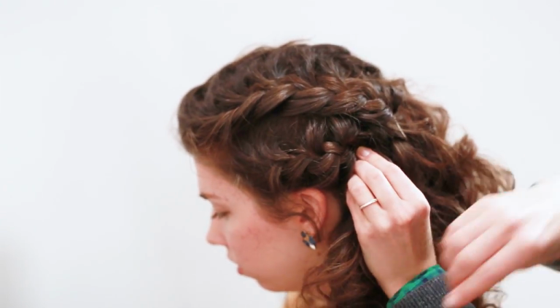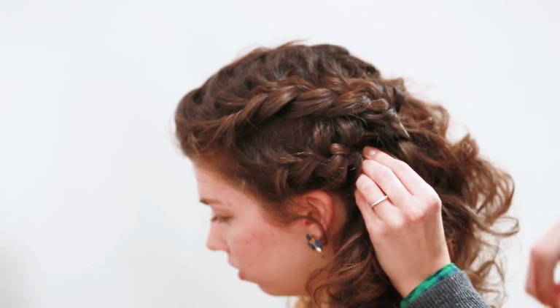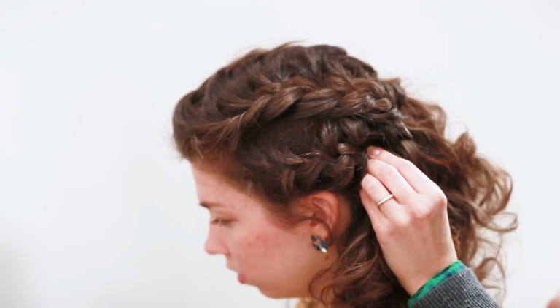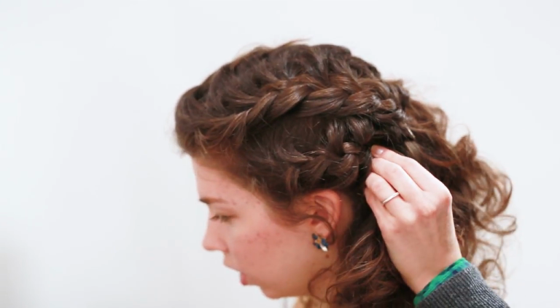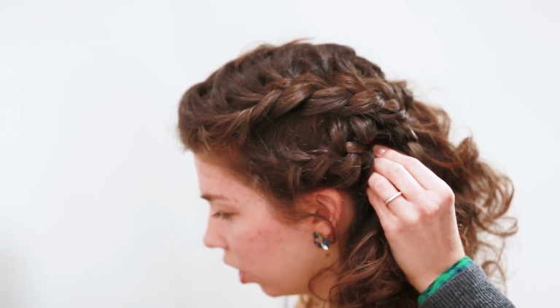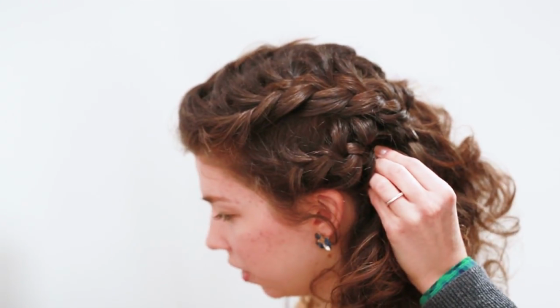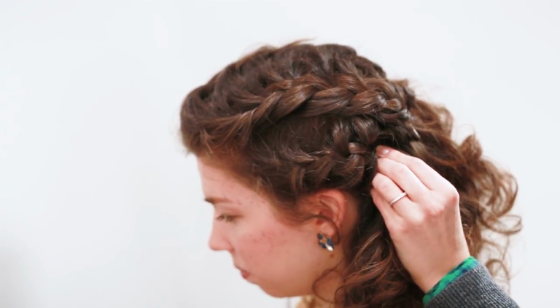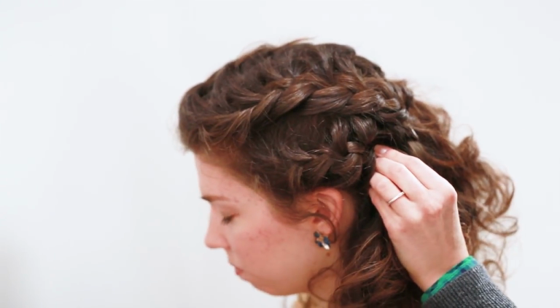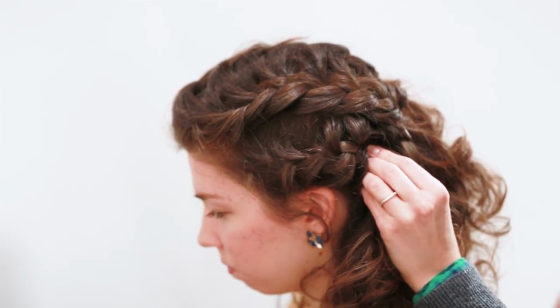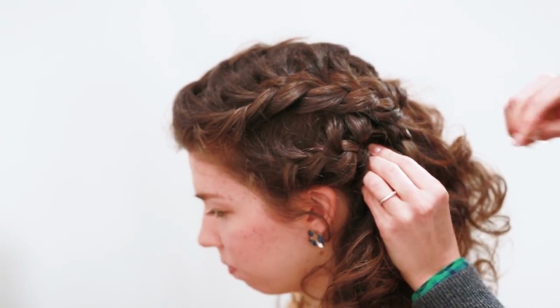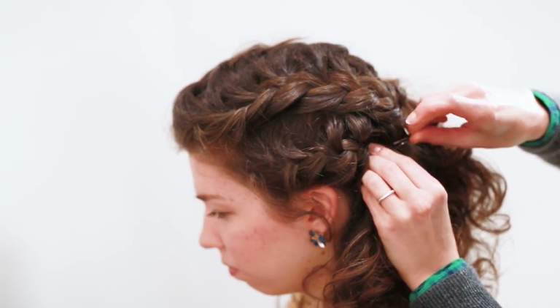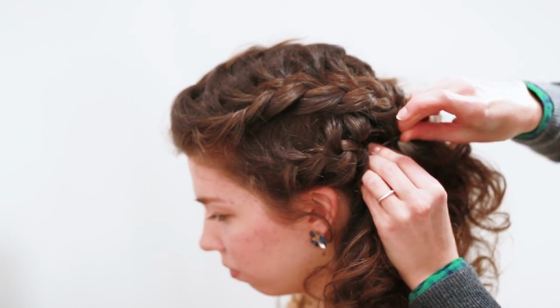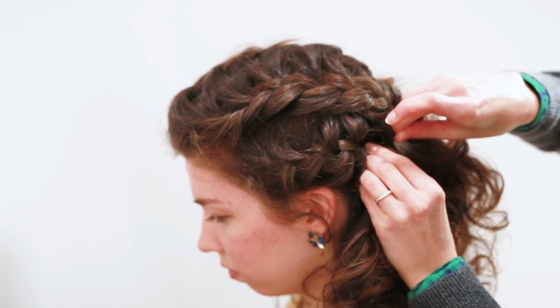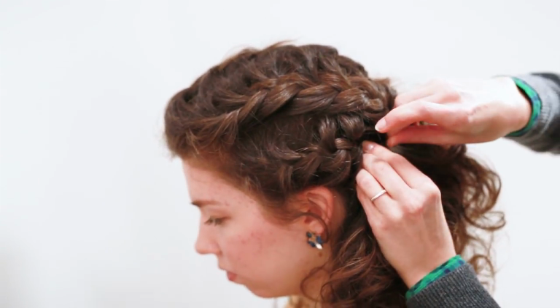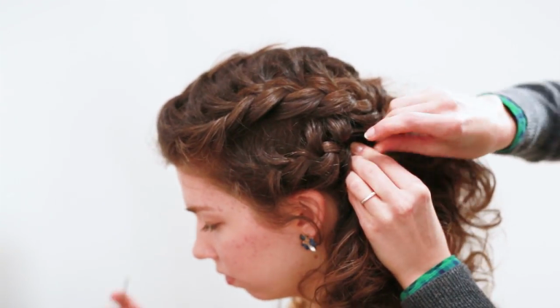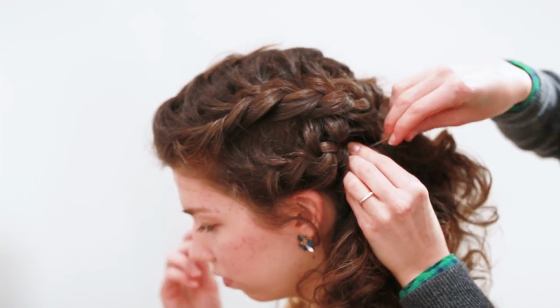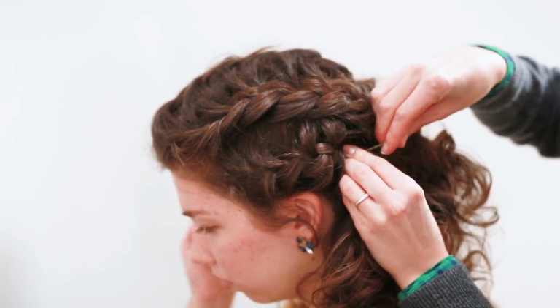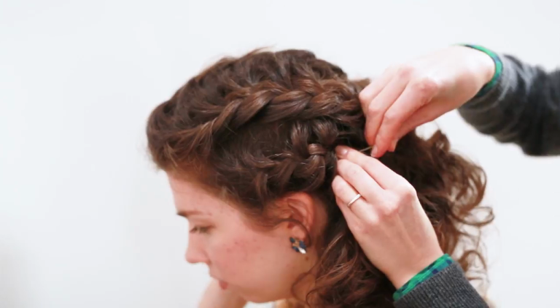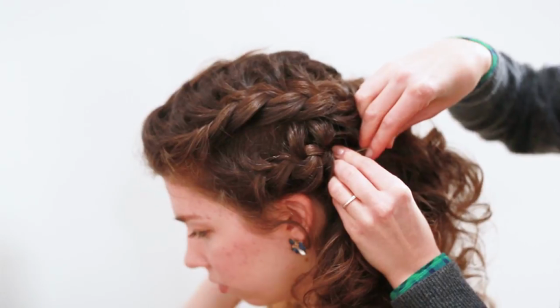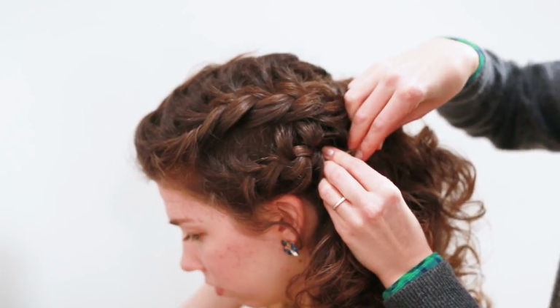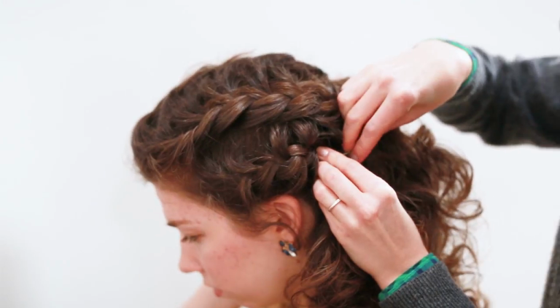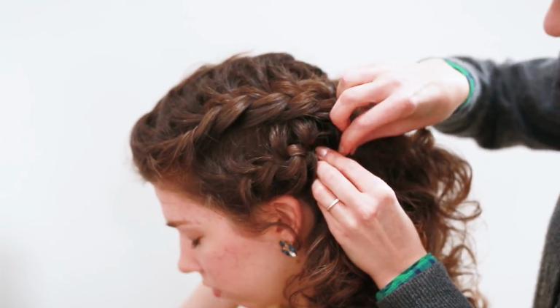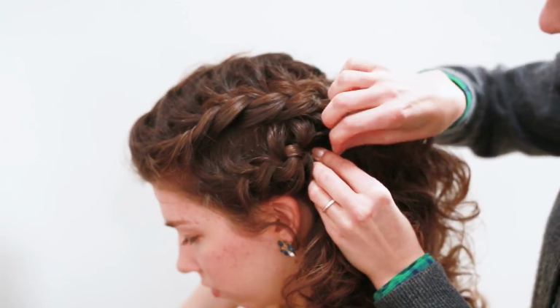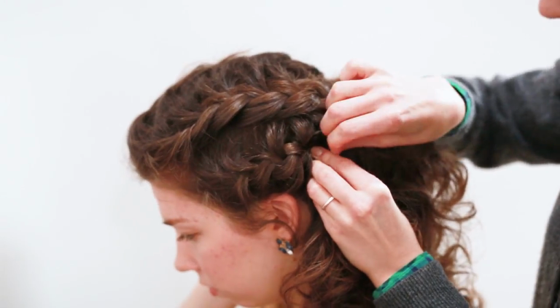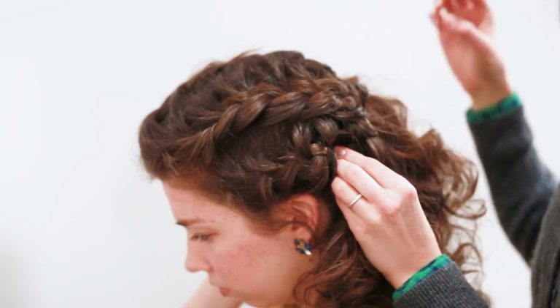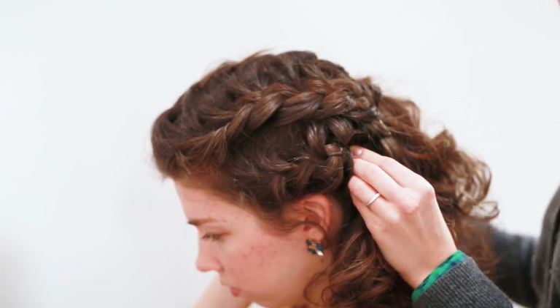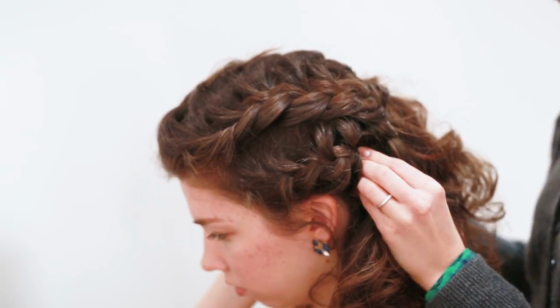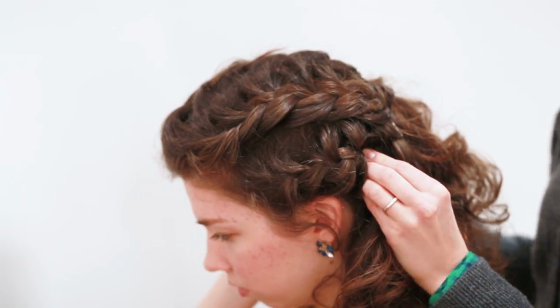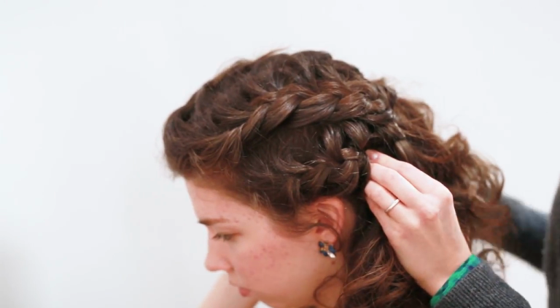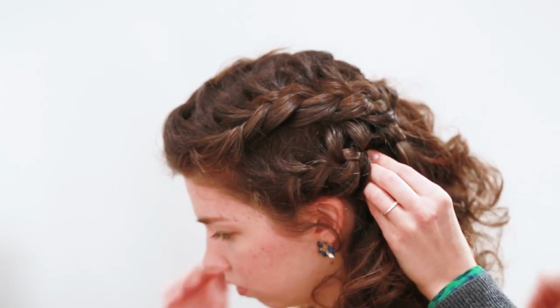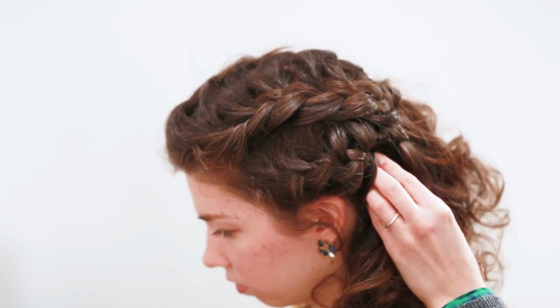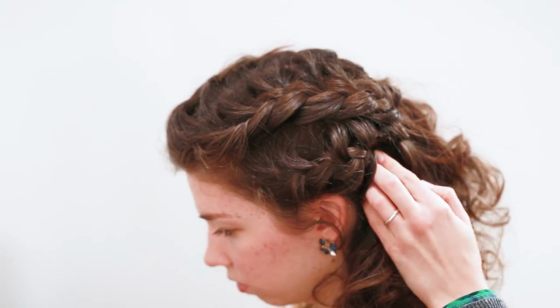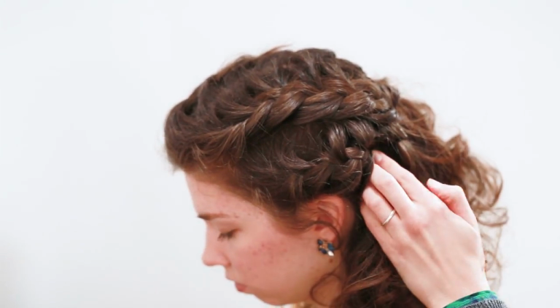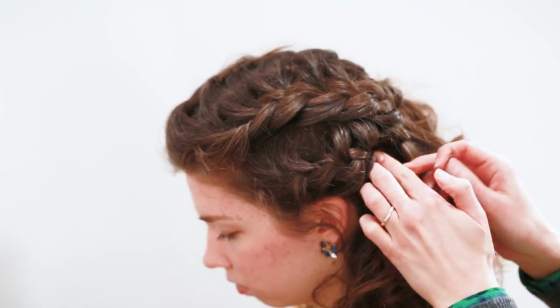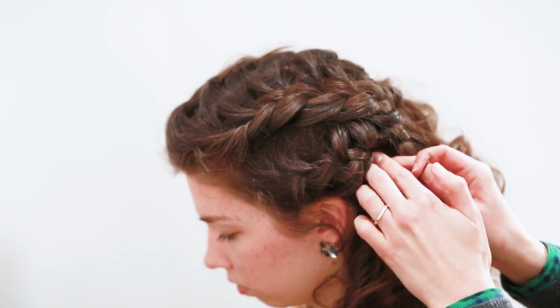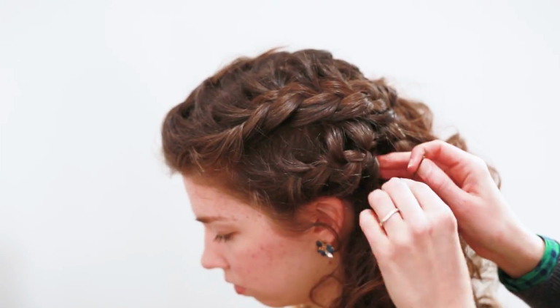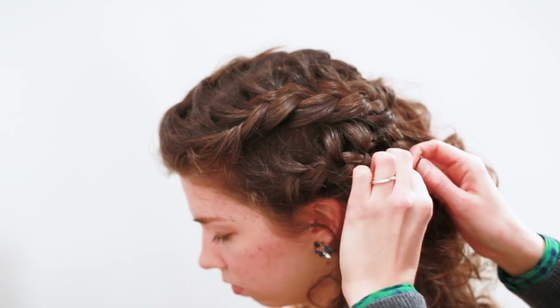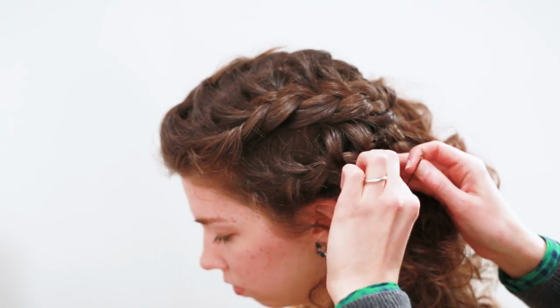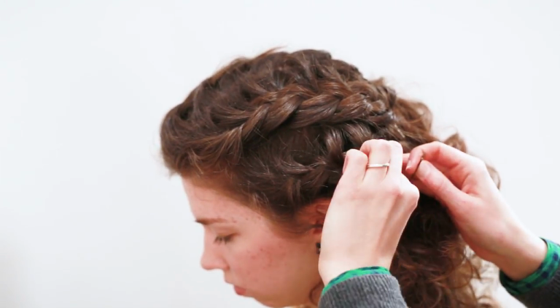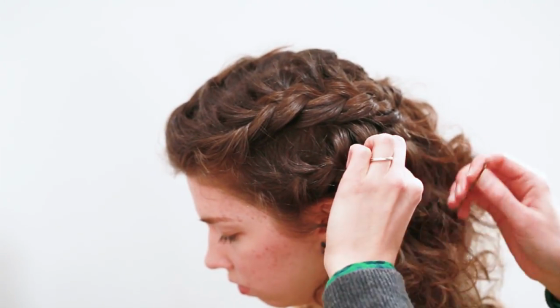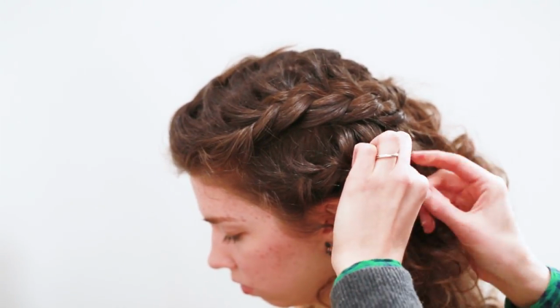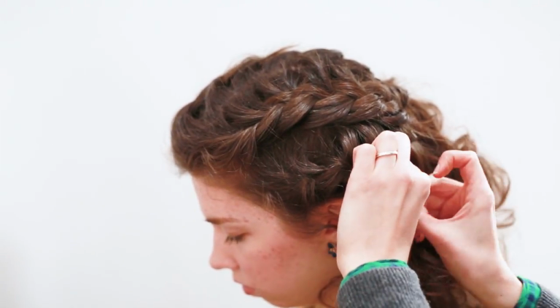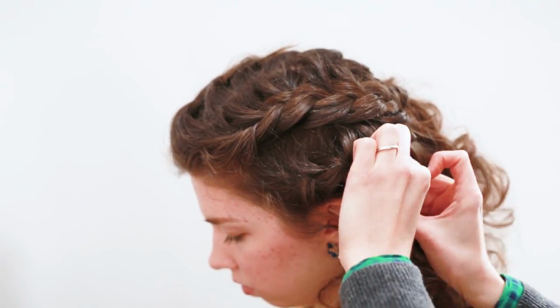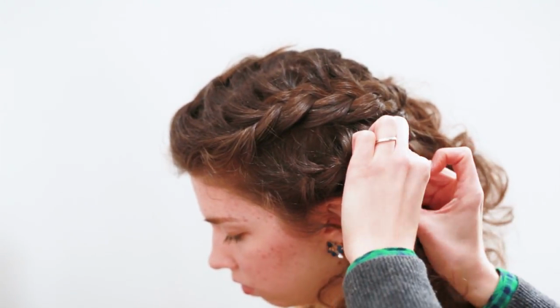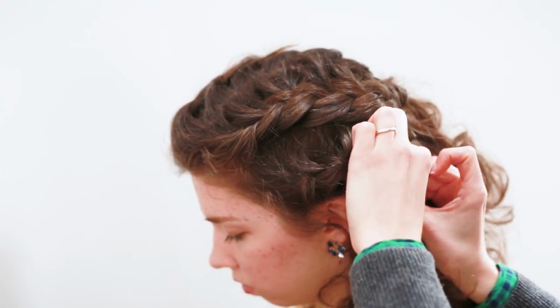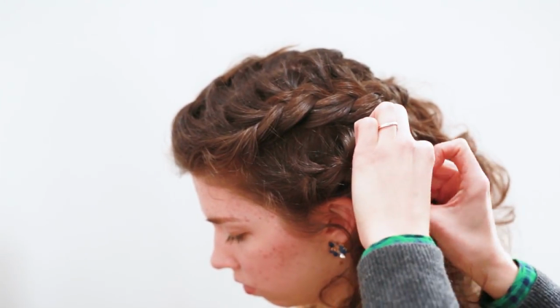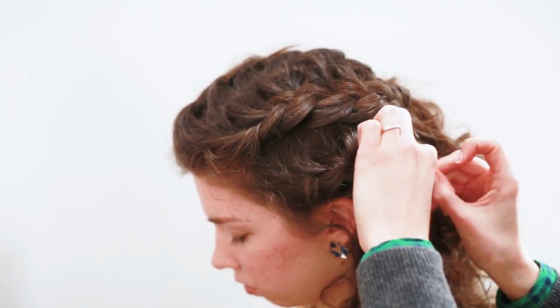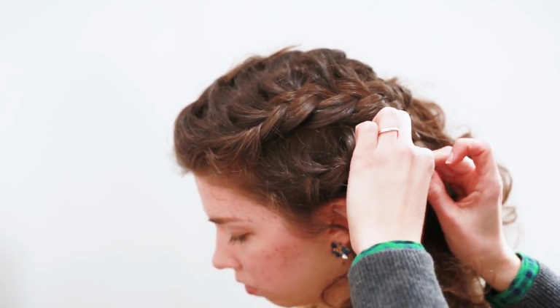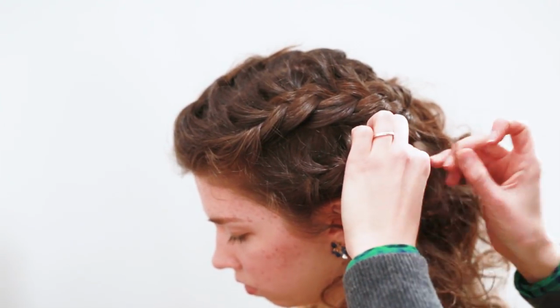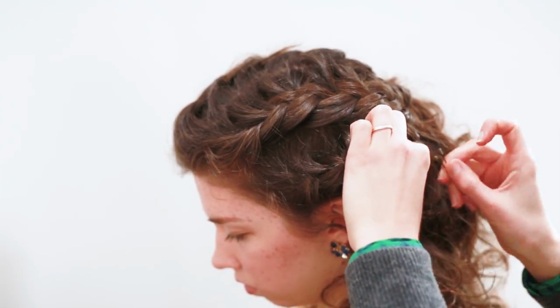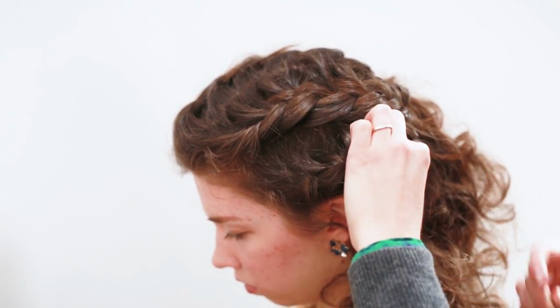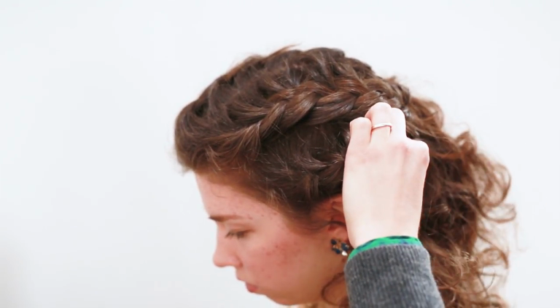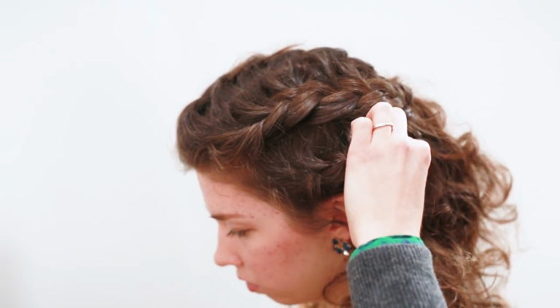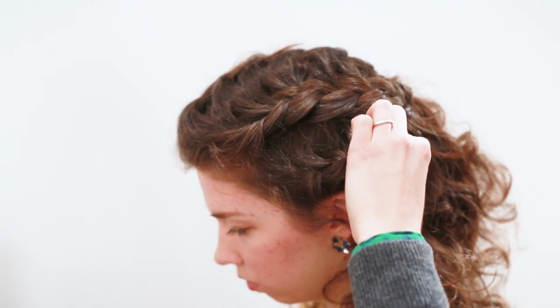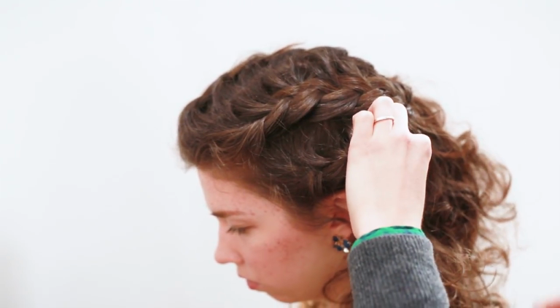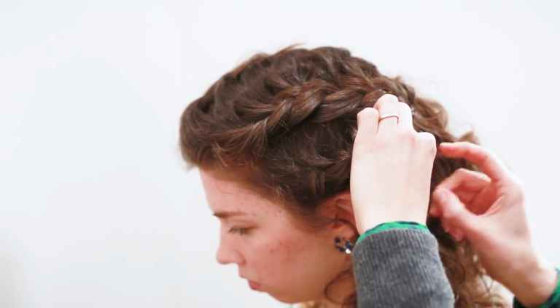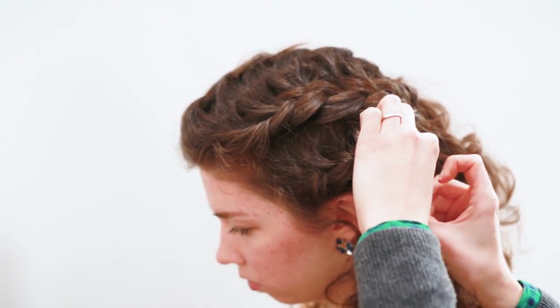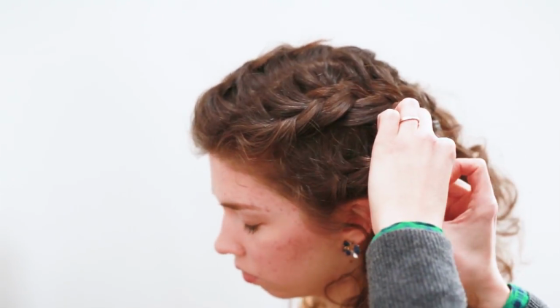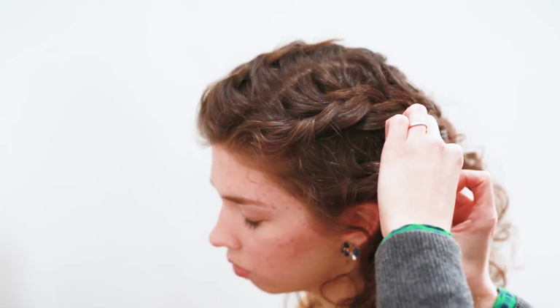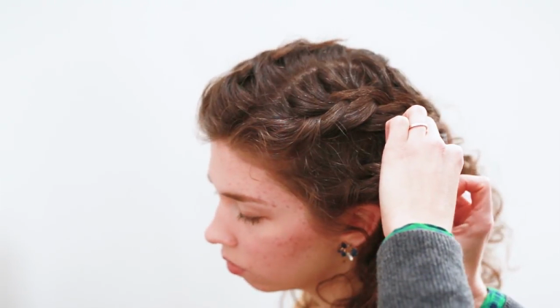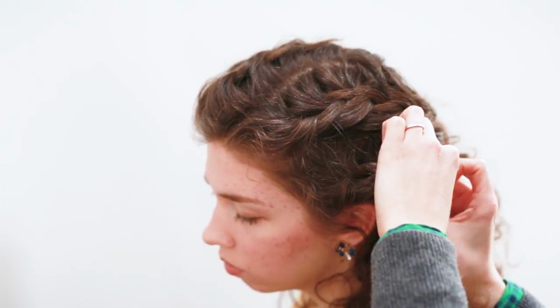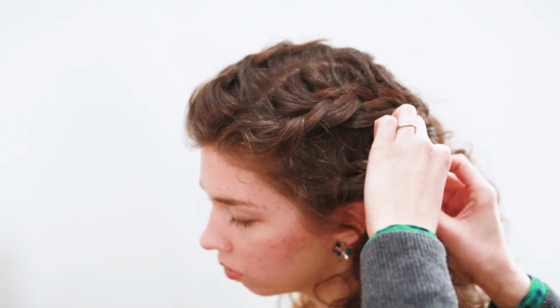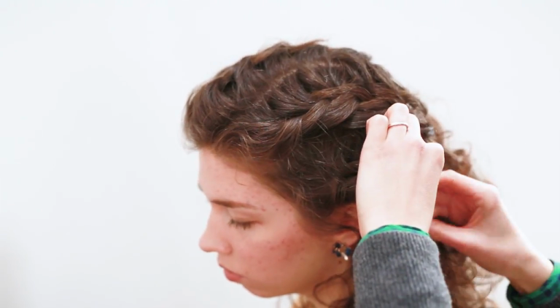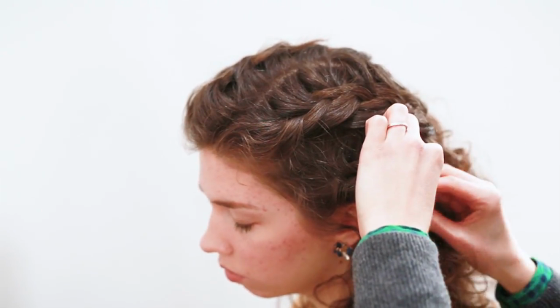Alright, this is the last step for the braids — the French braiding, I should say.